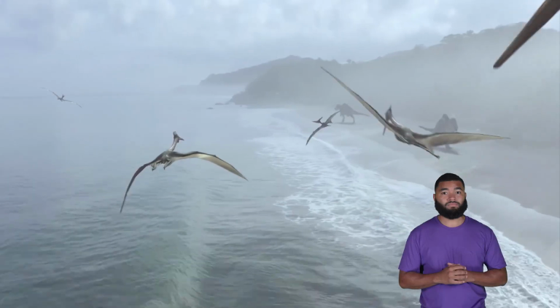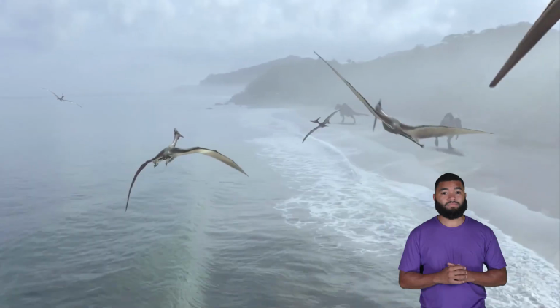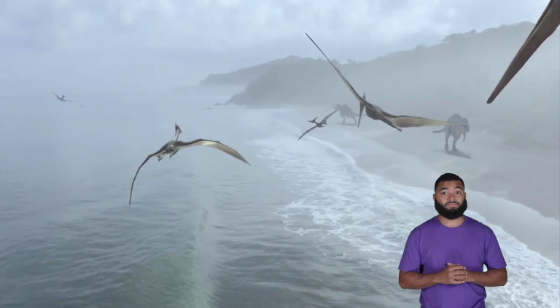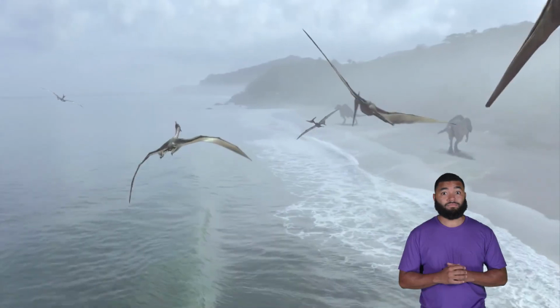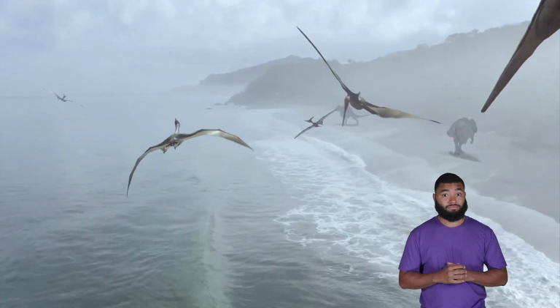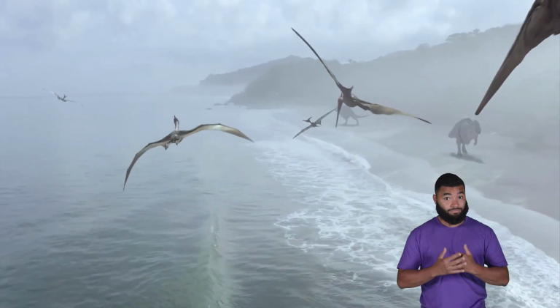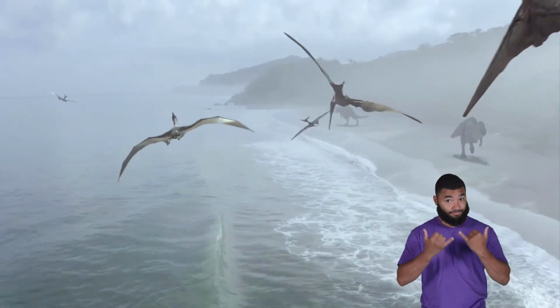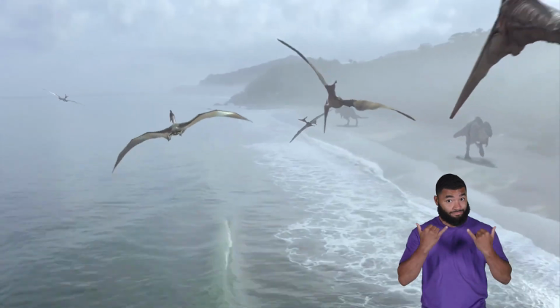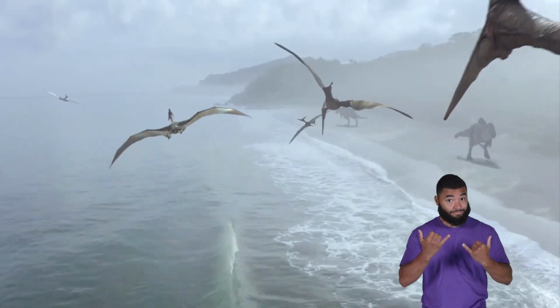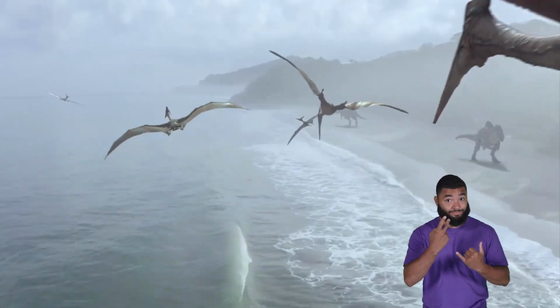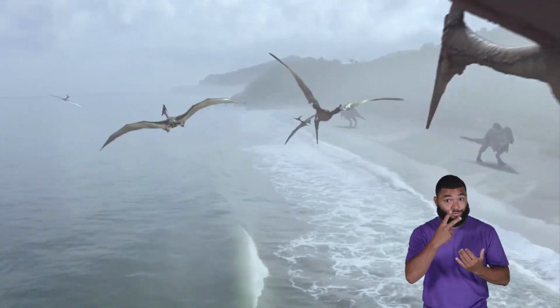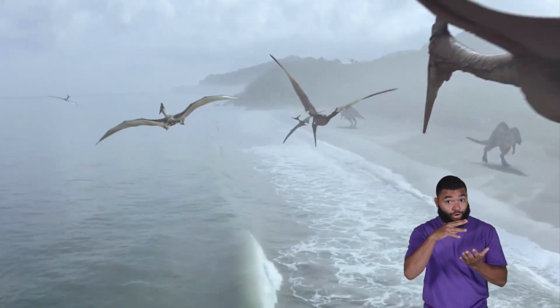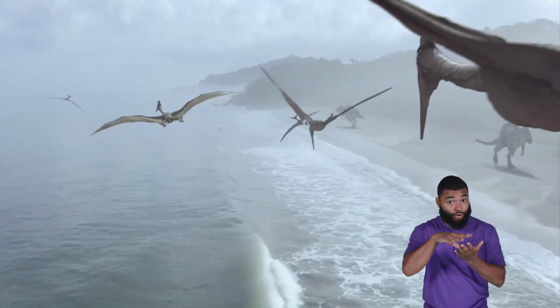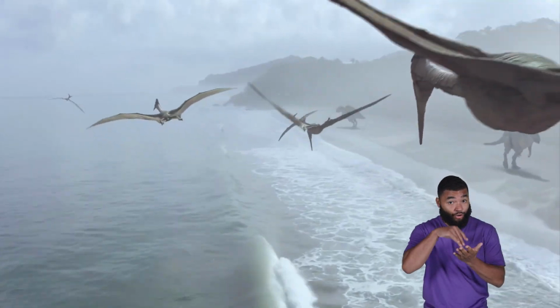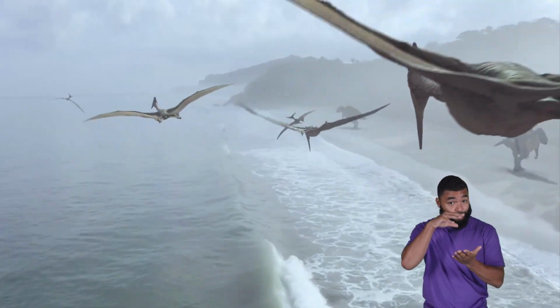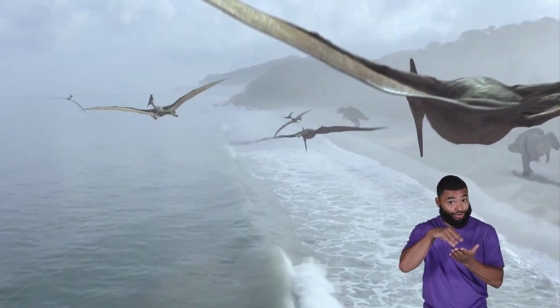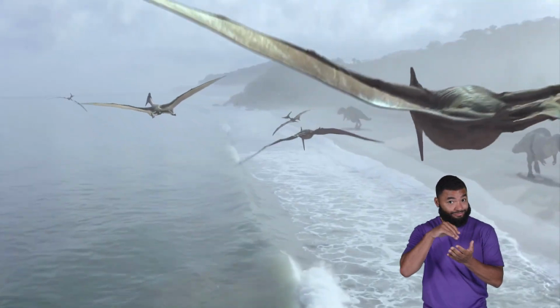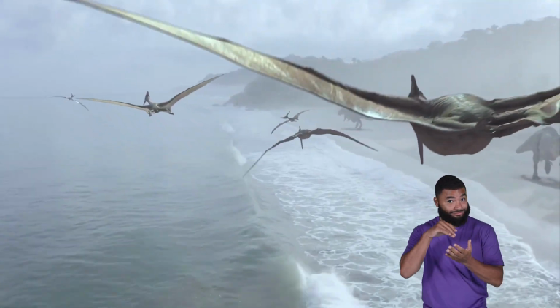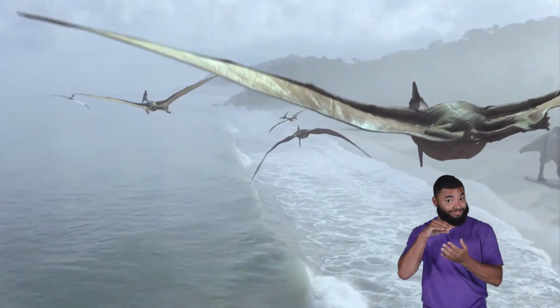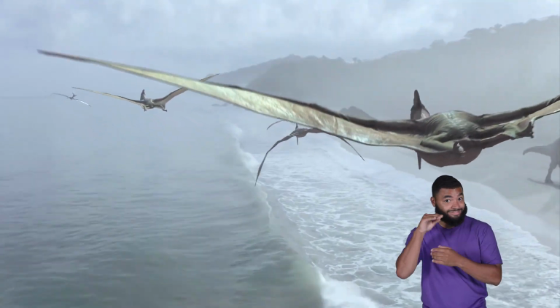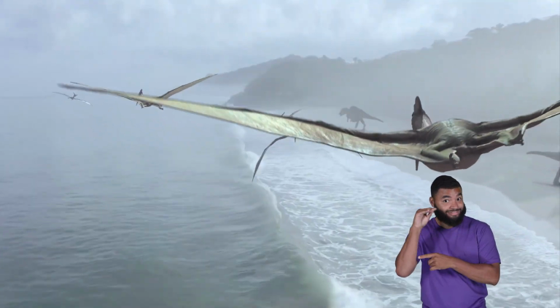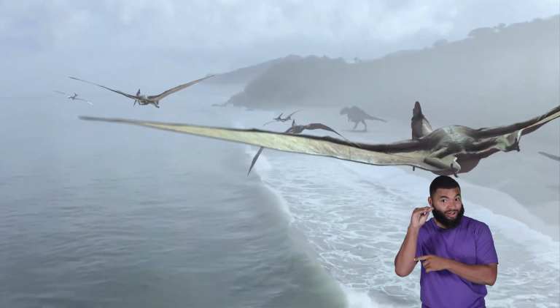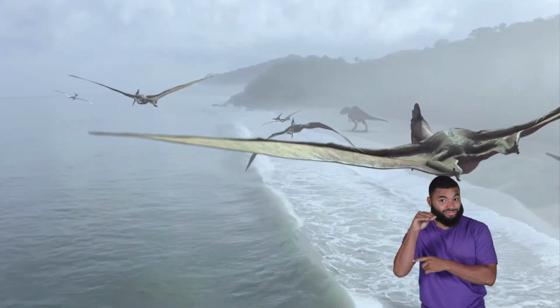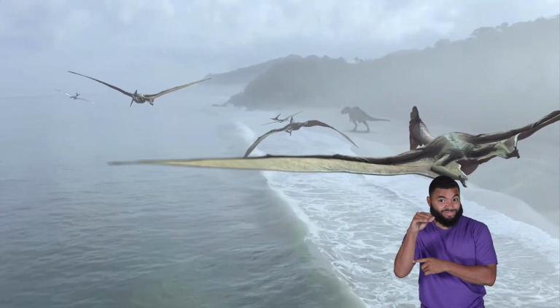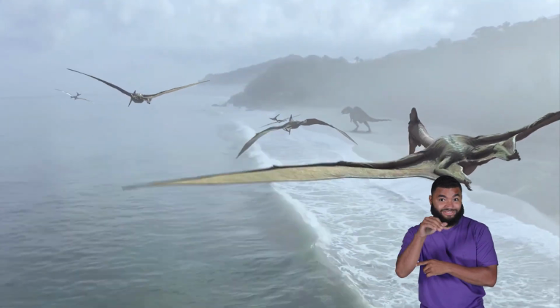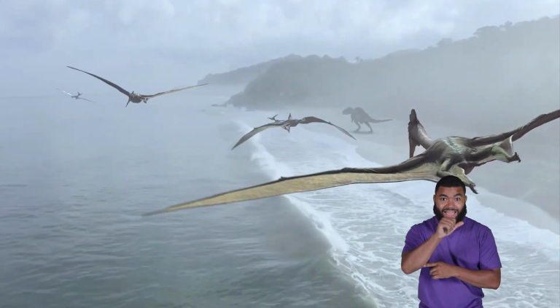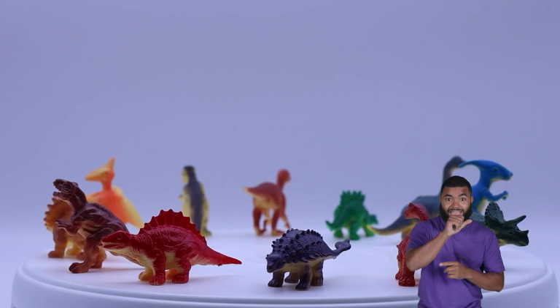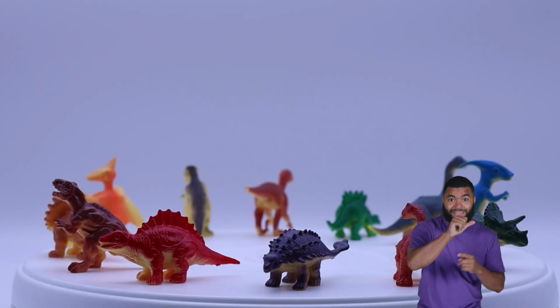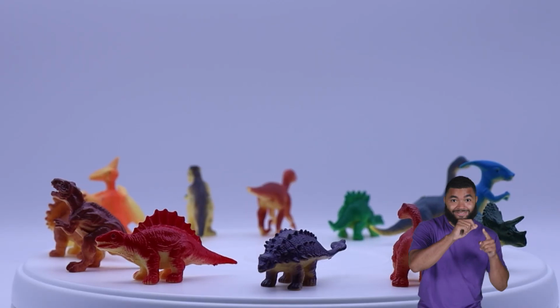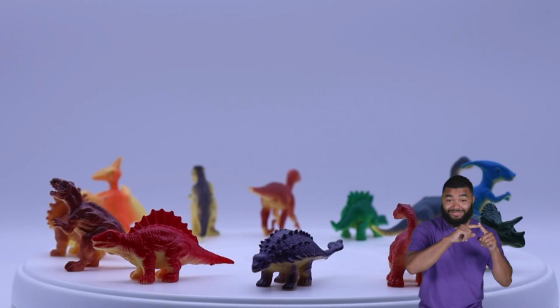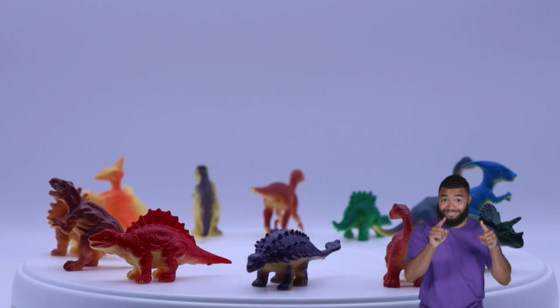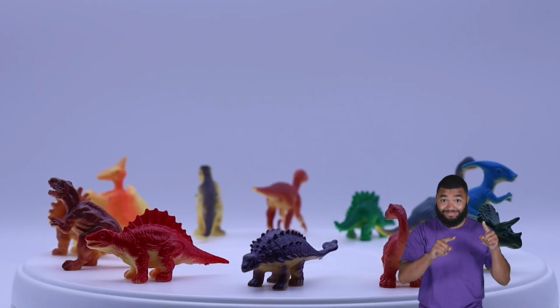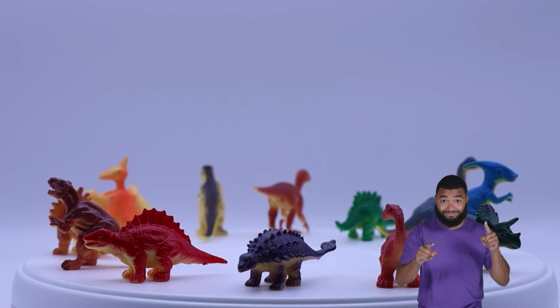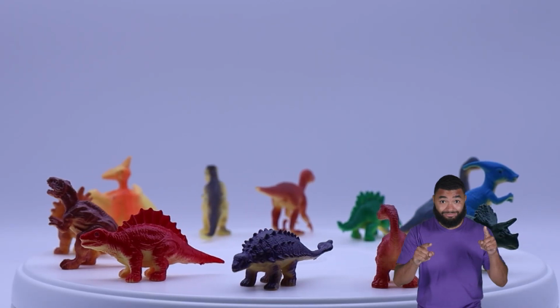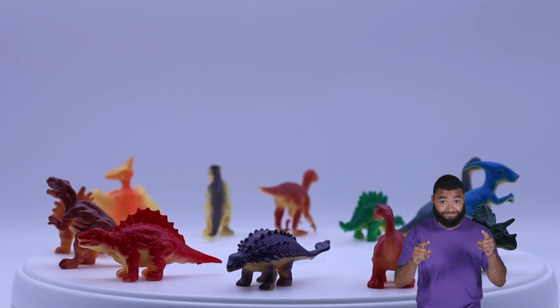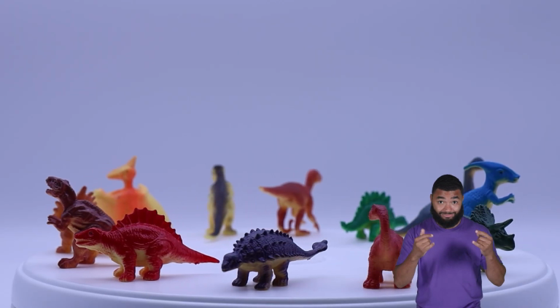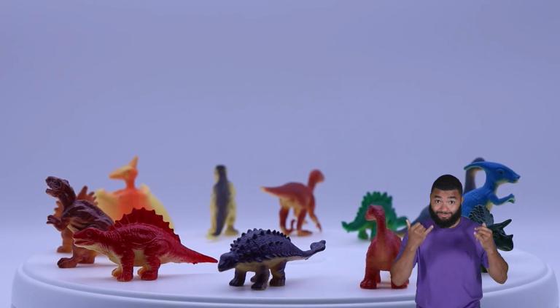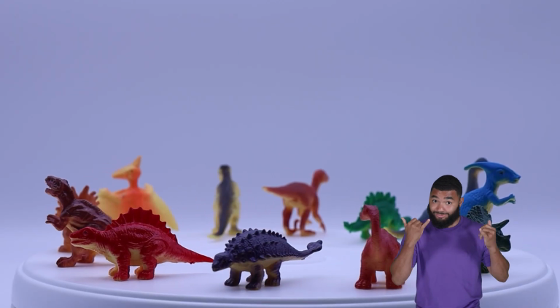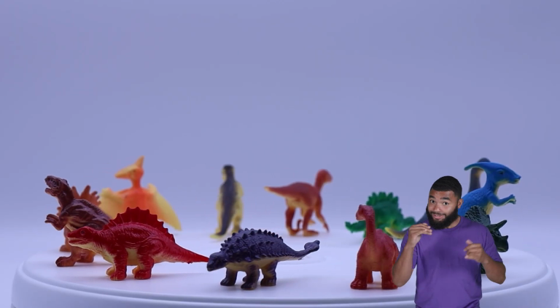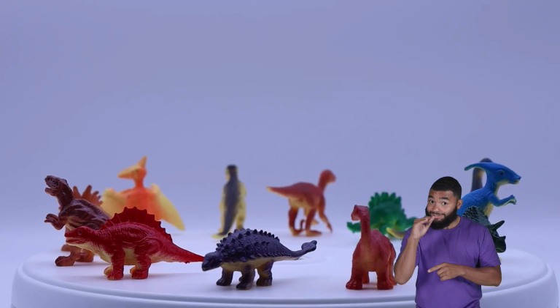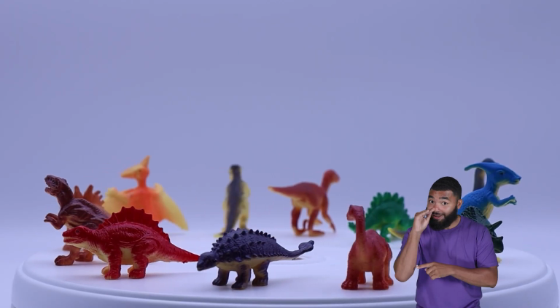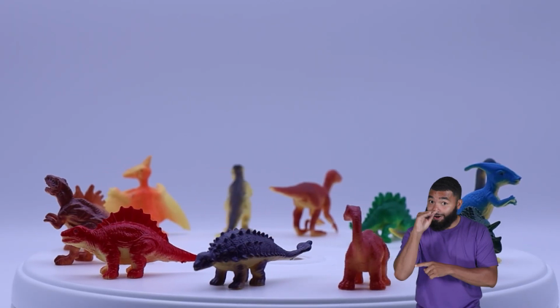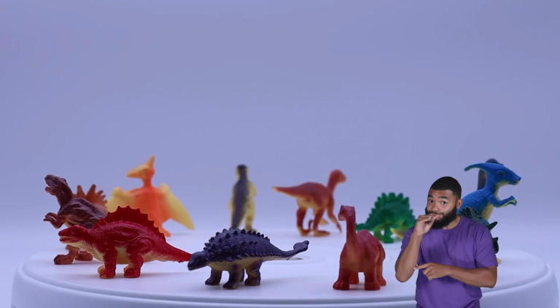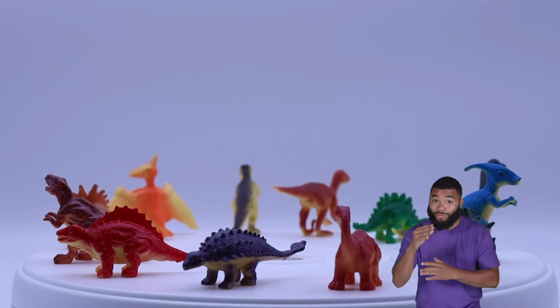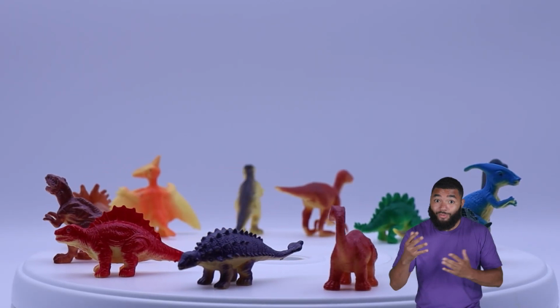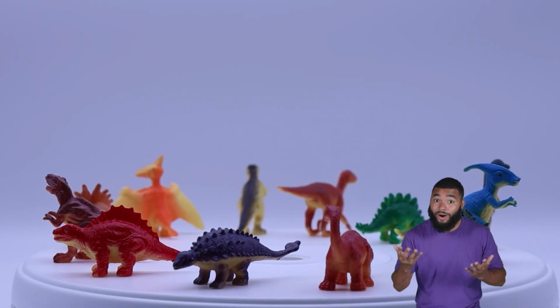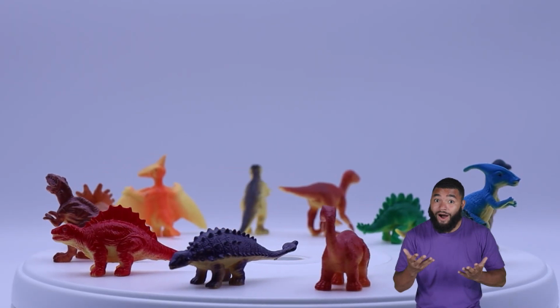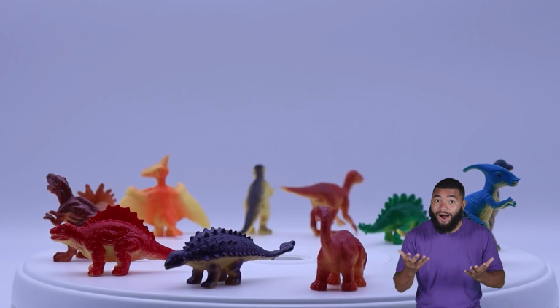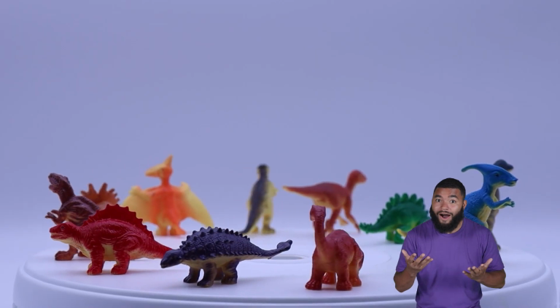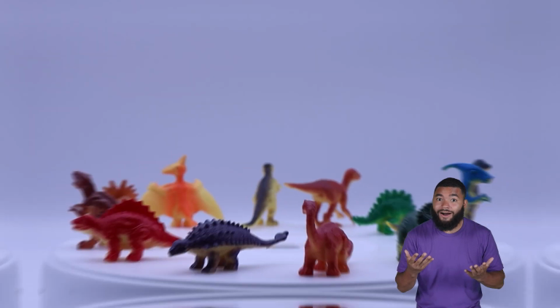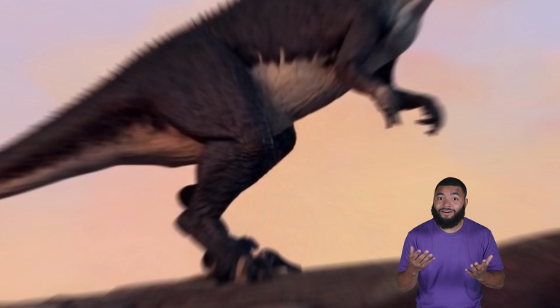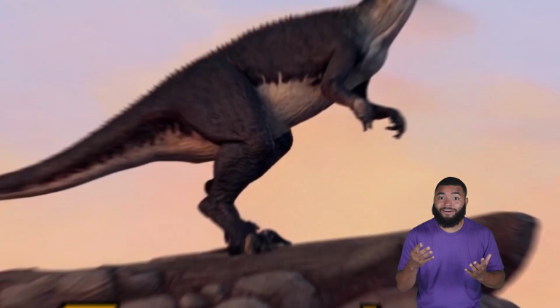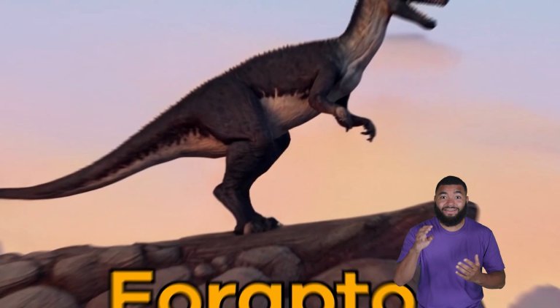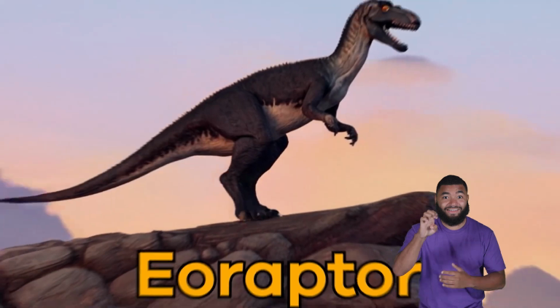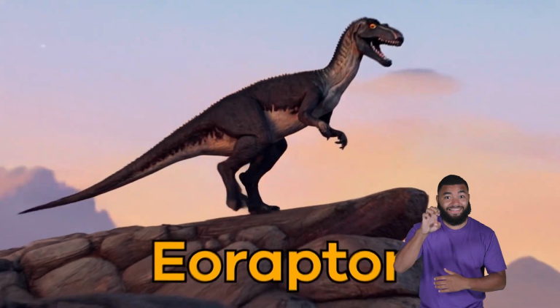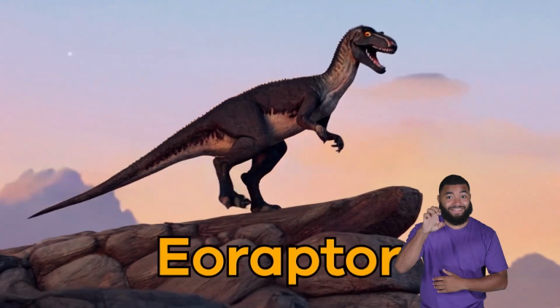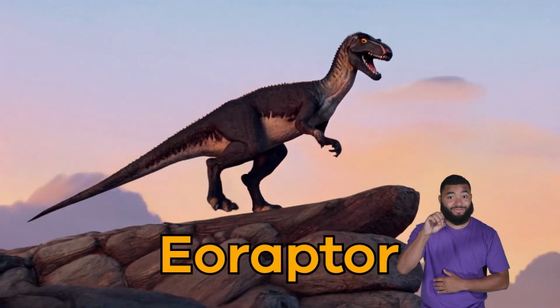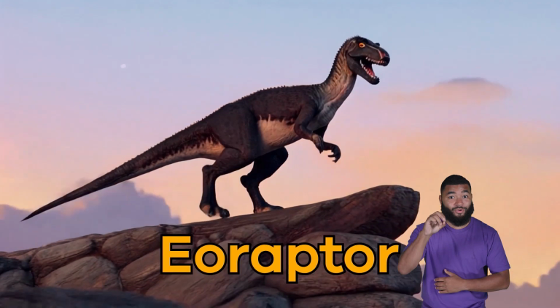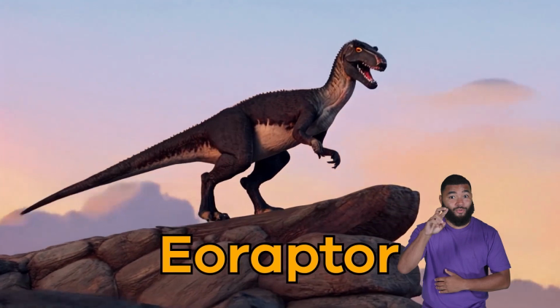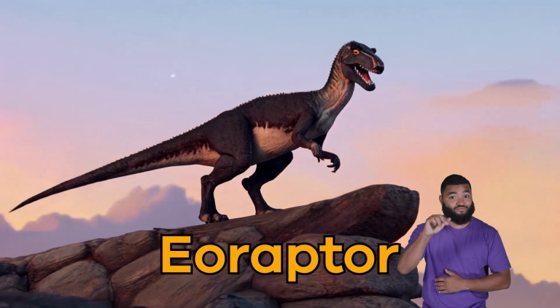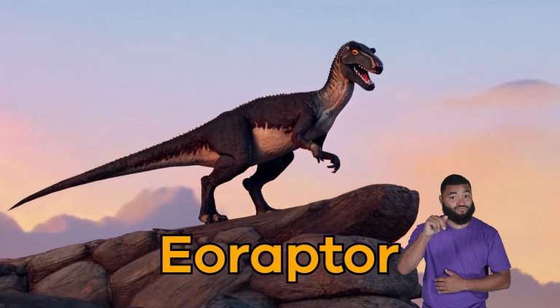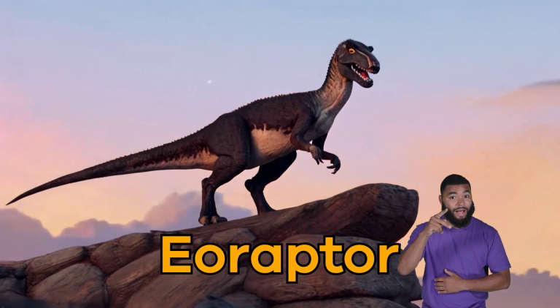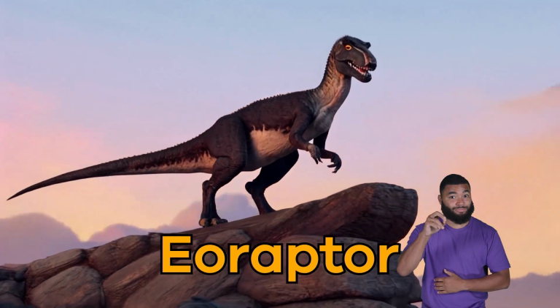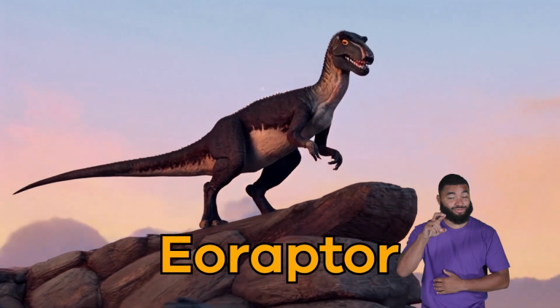We're learning about dinosaurs from A to Z. Let's find out what today's dino will be. Eoraptor.